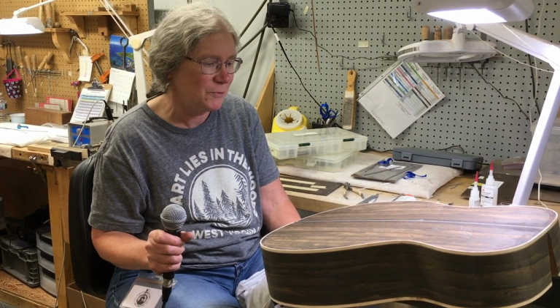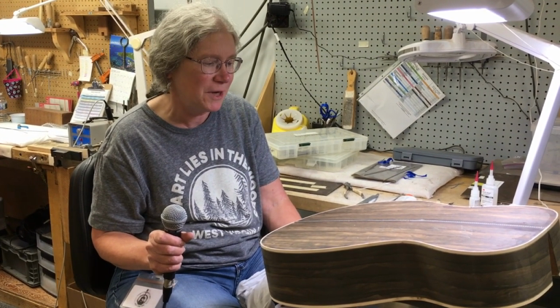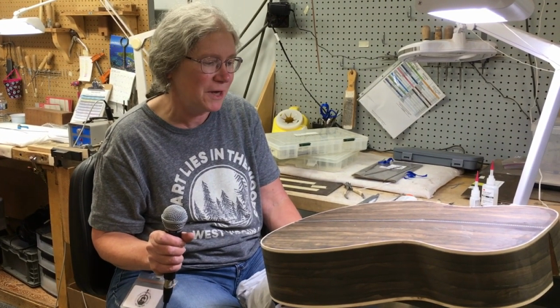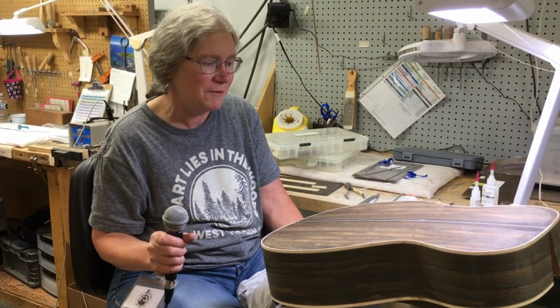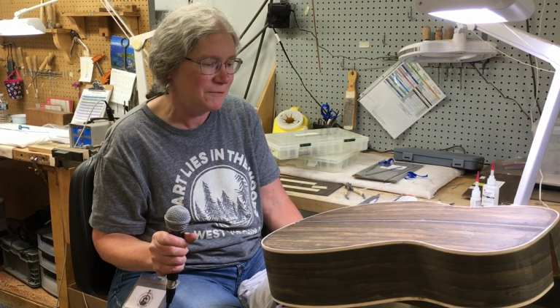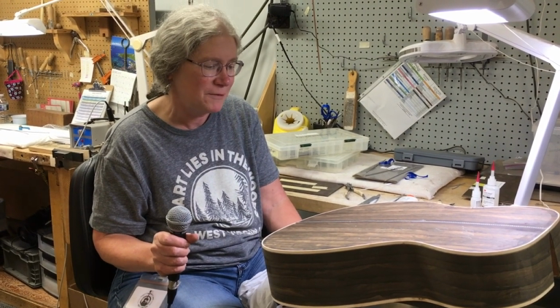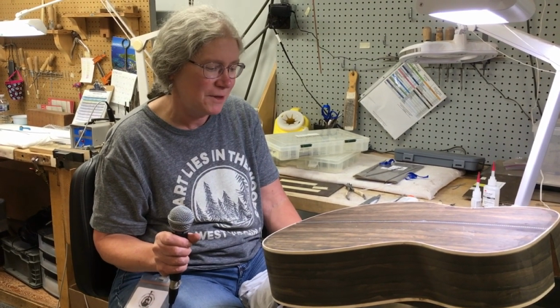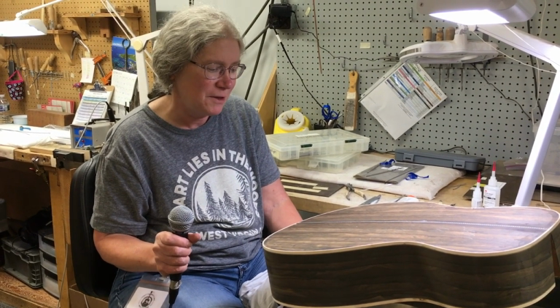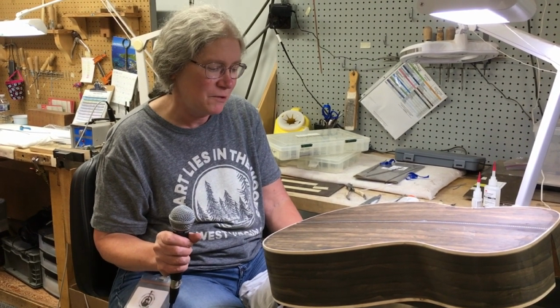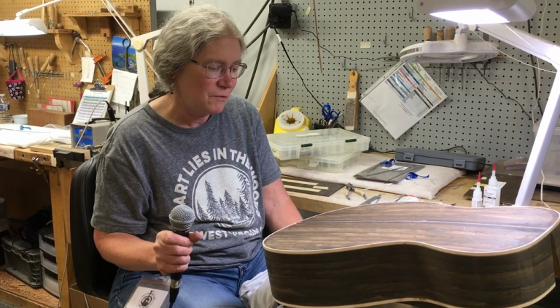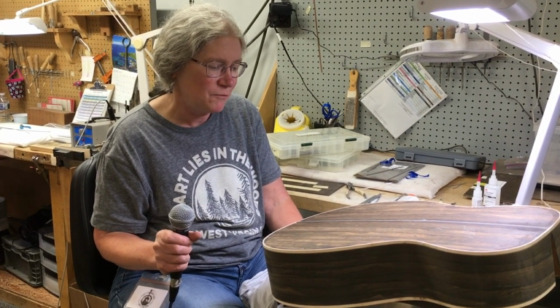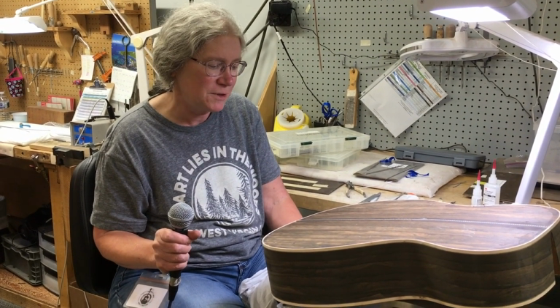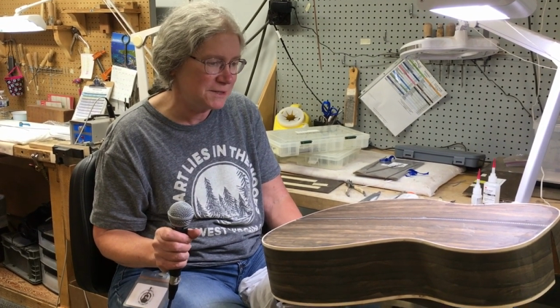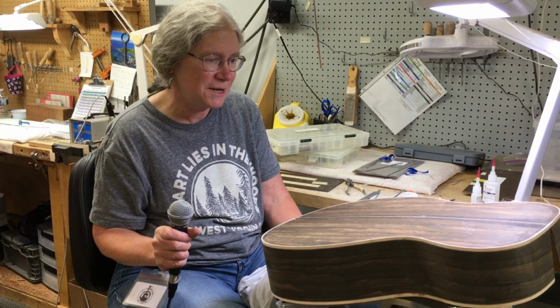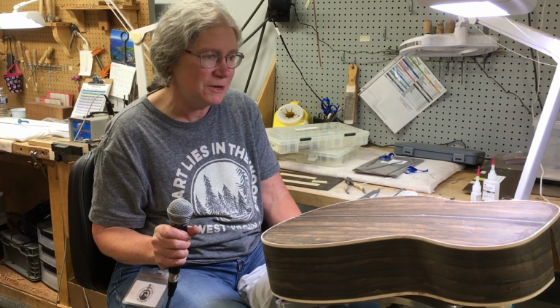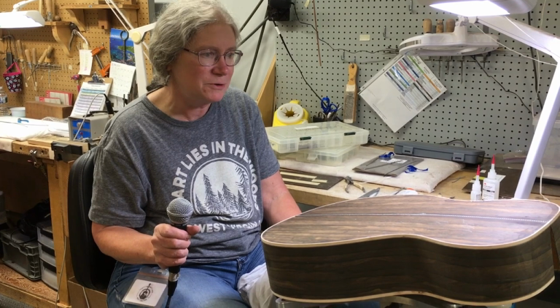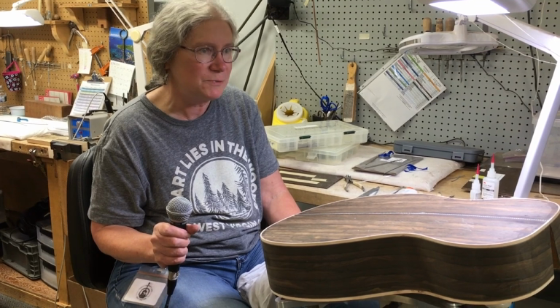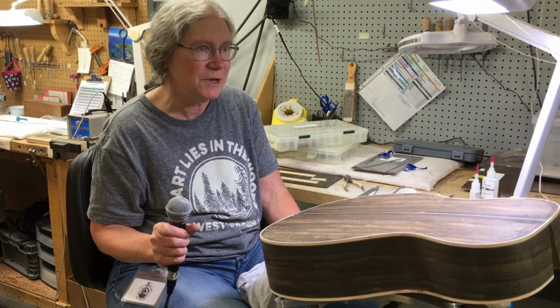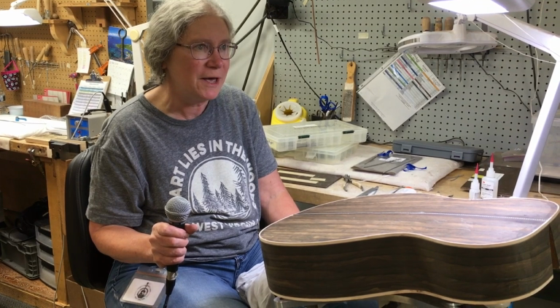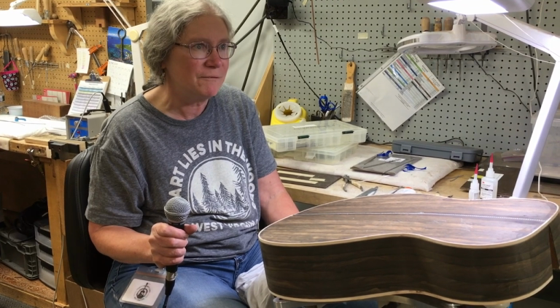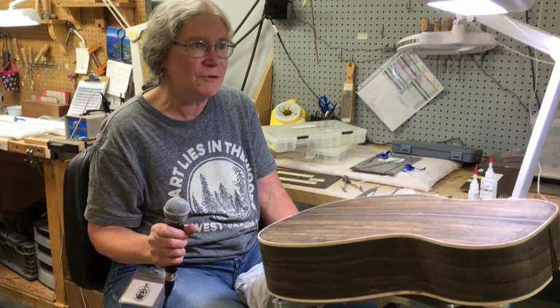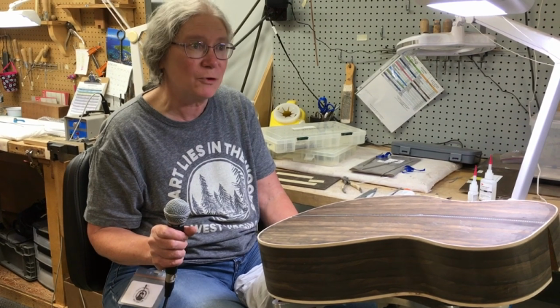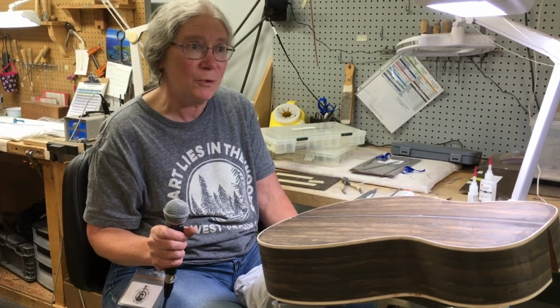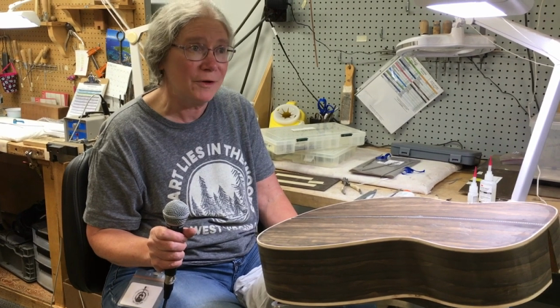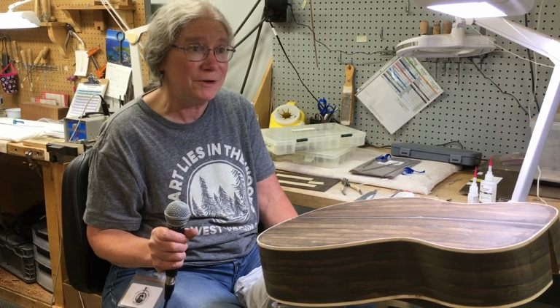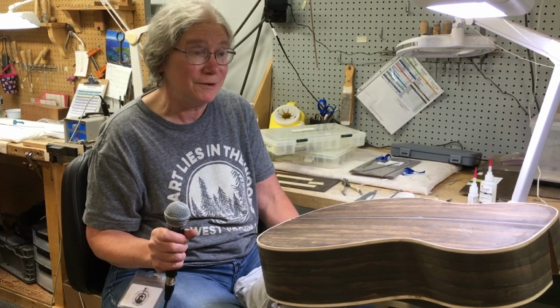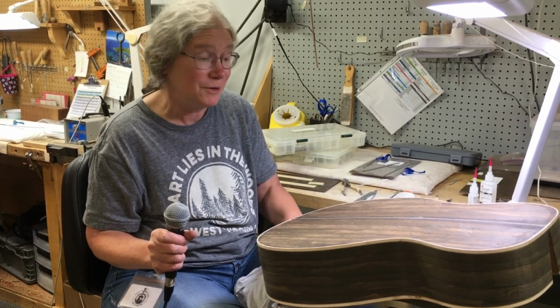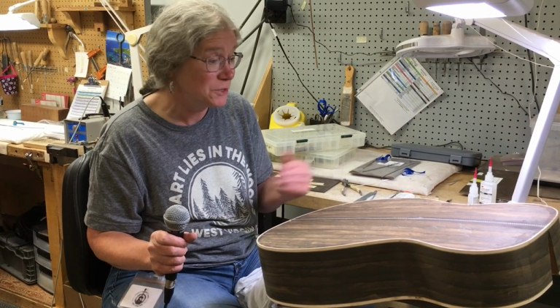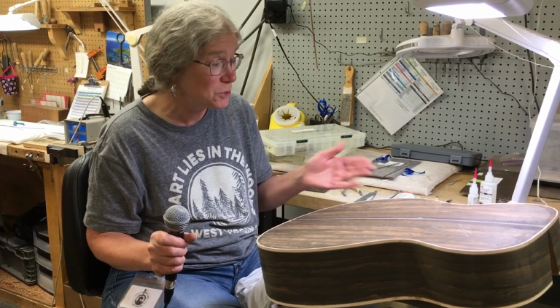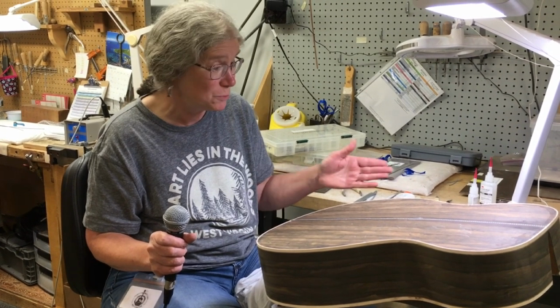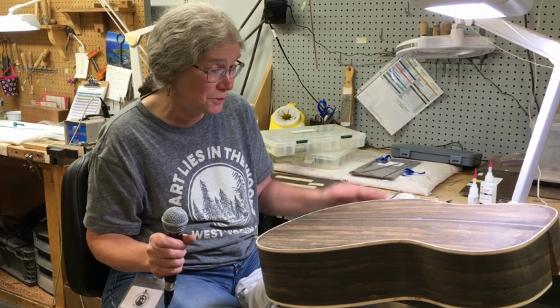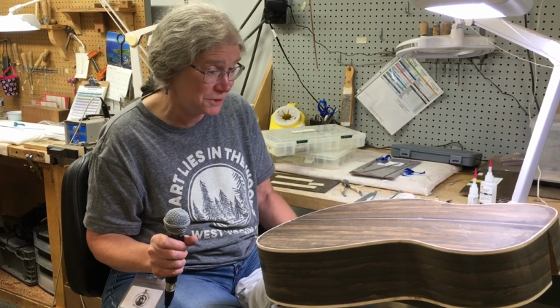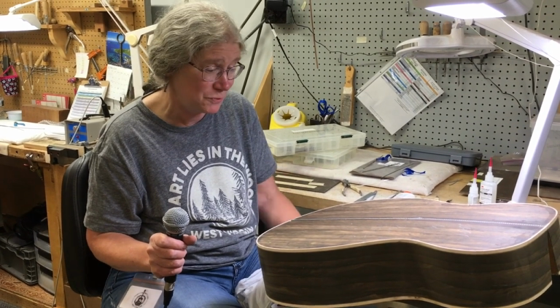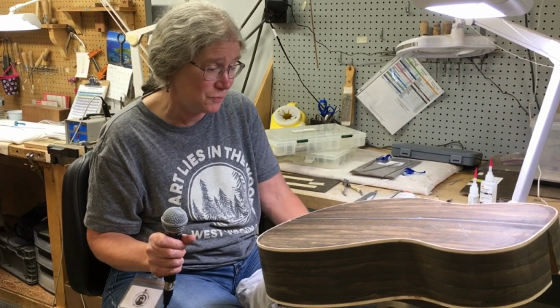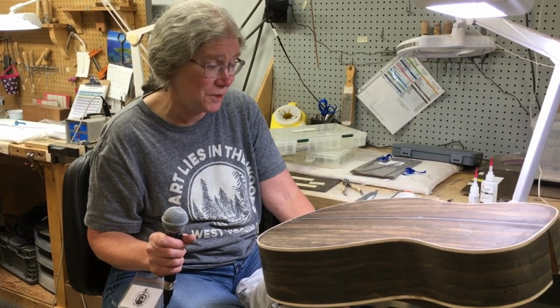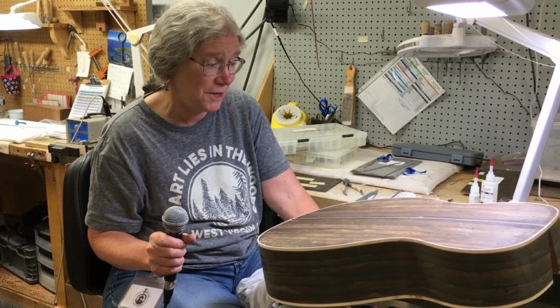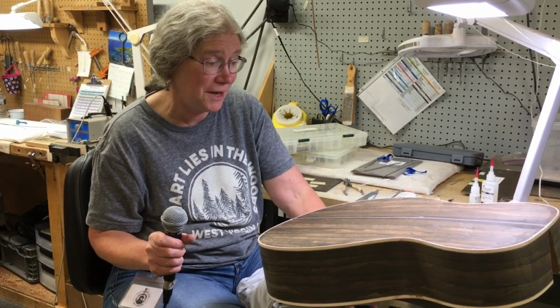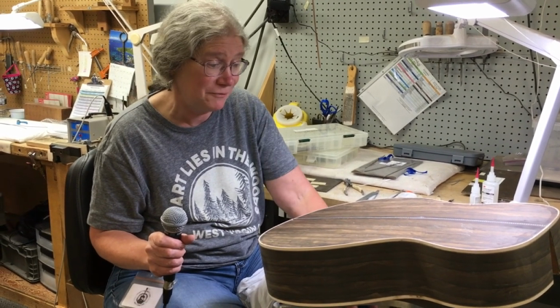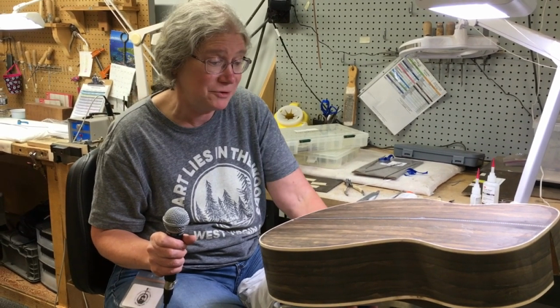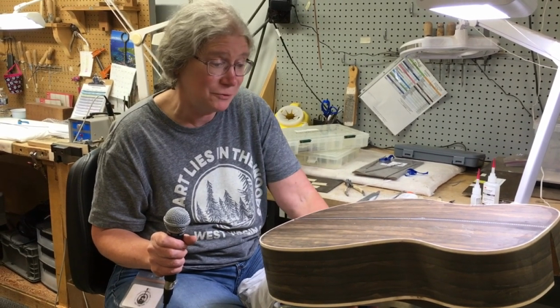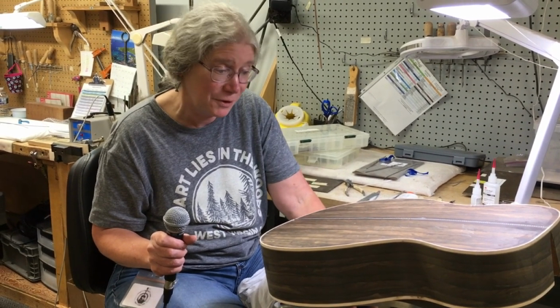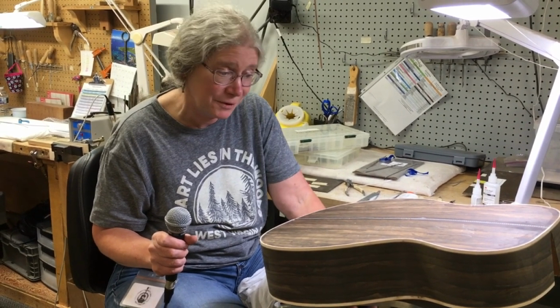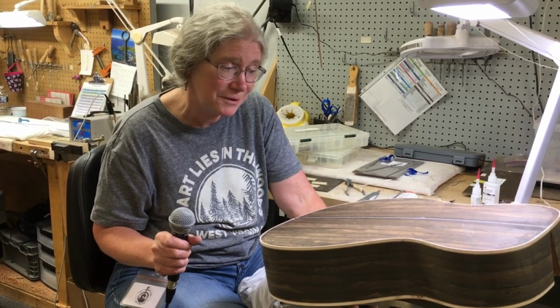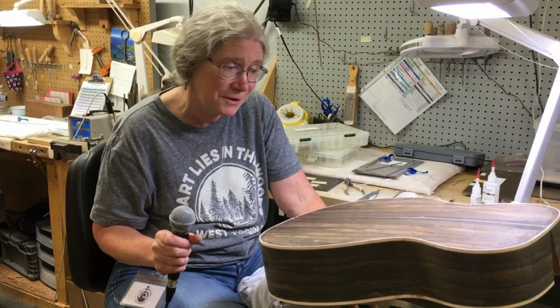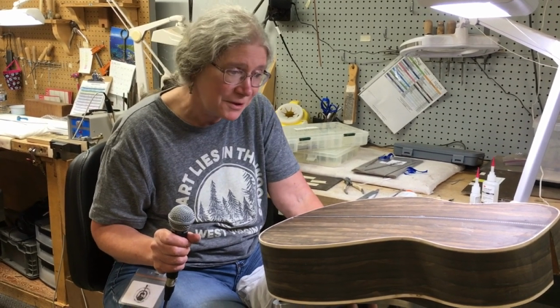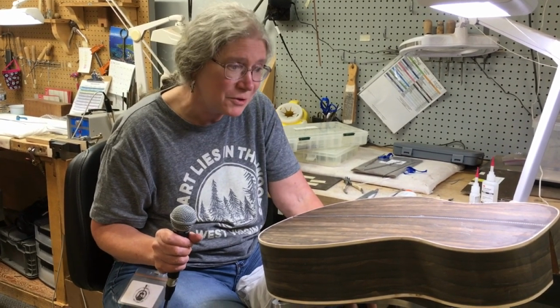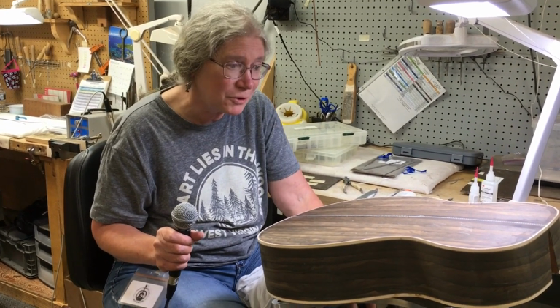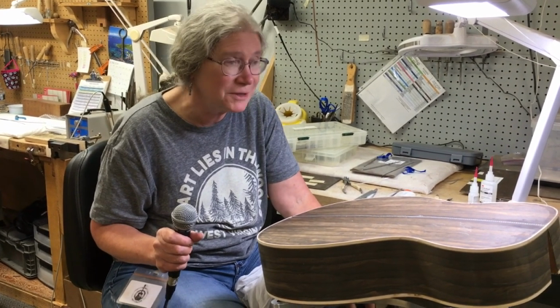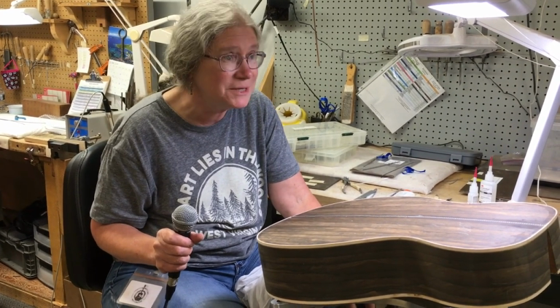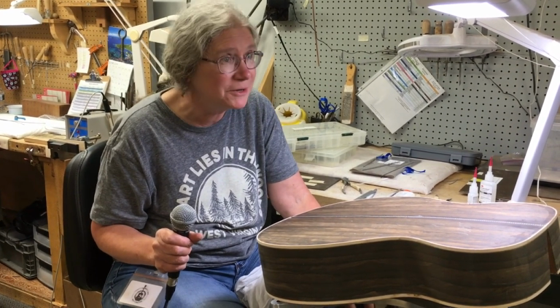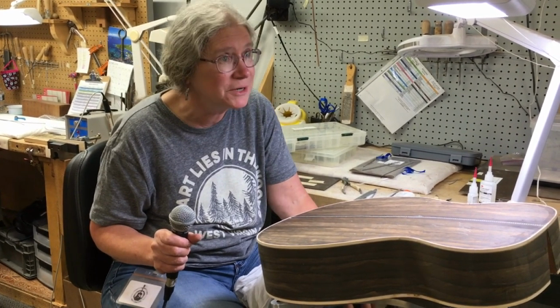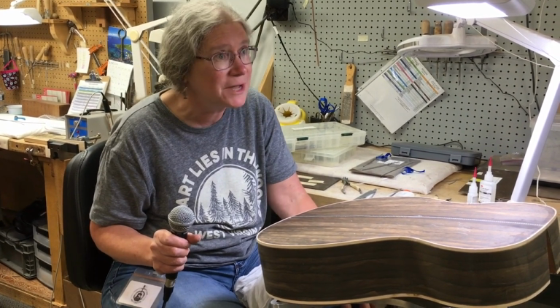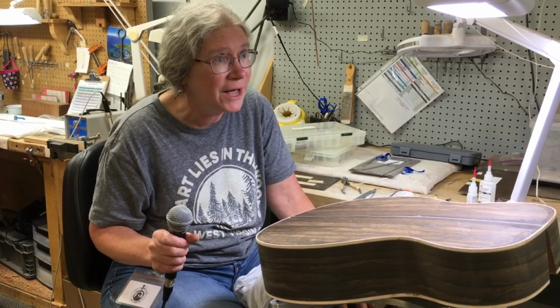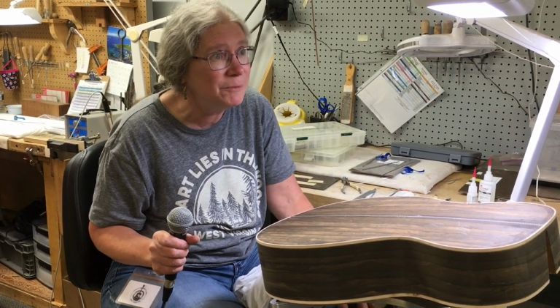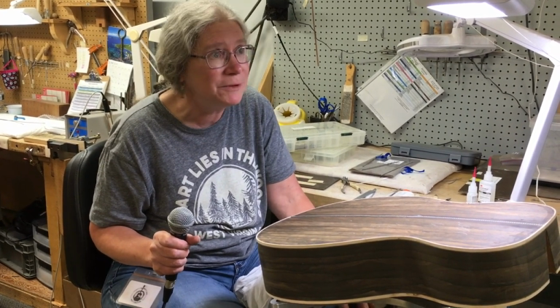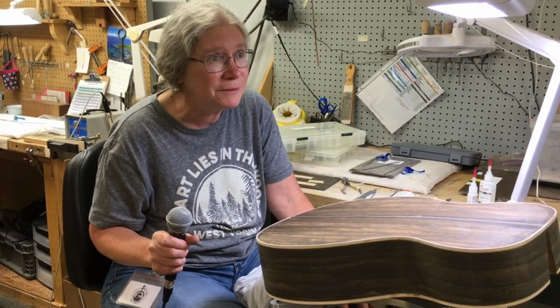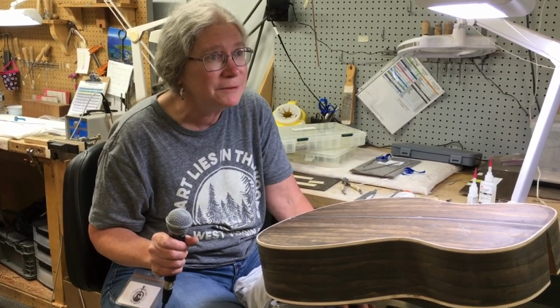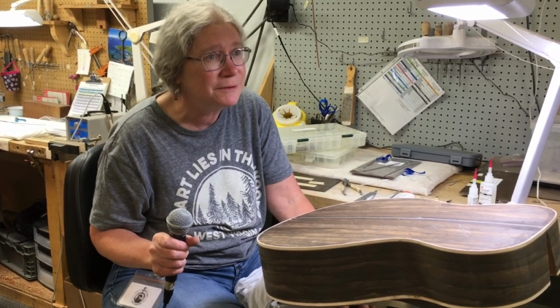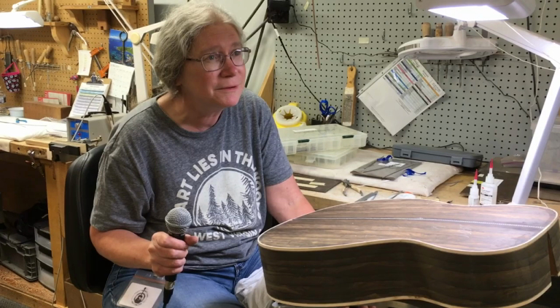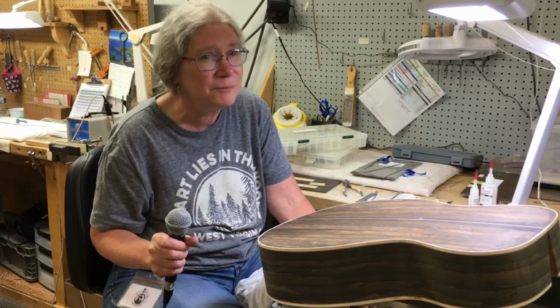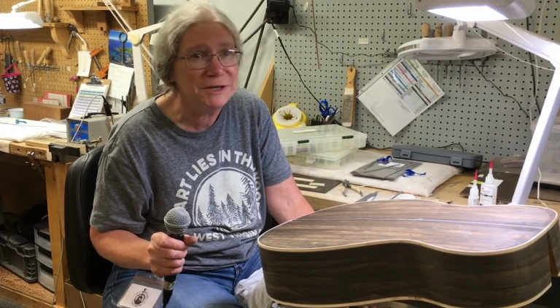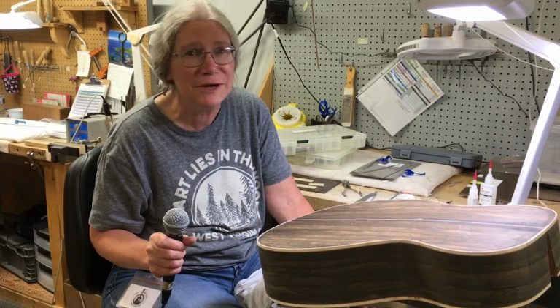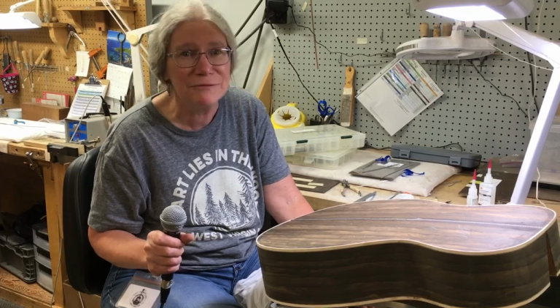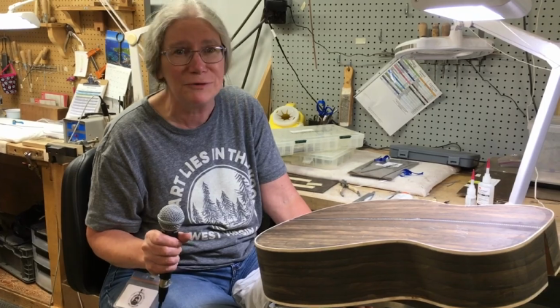I mean, for the standards we have, for the quality of the instruments, we have to really take our time and be careful.